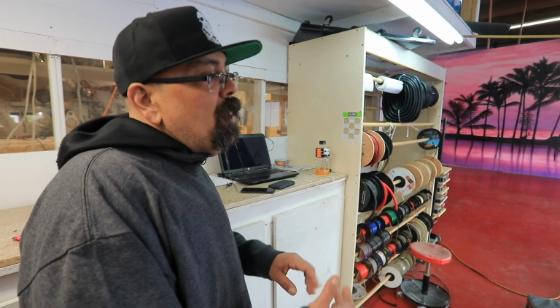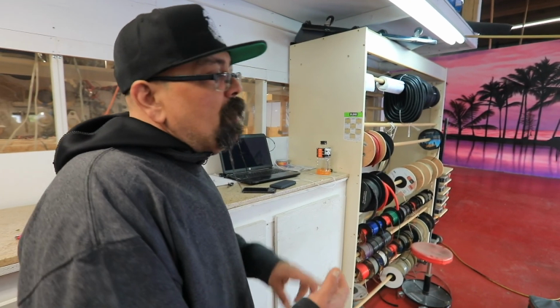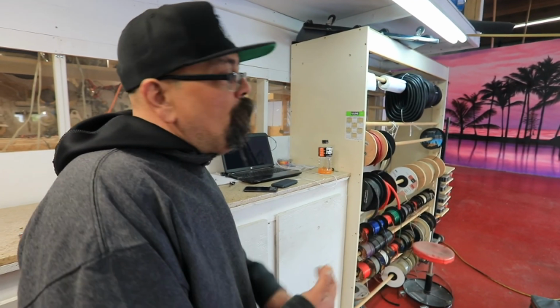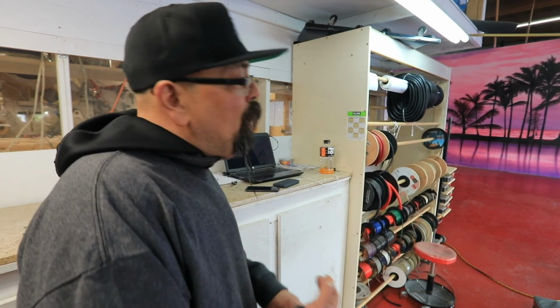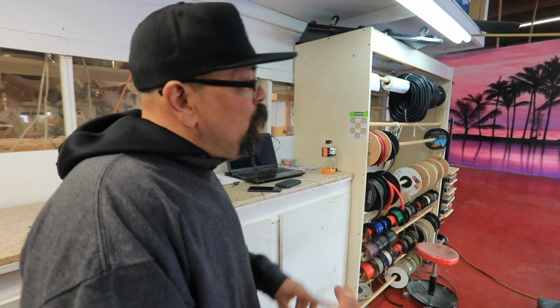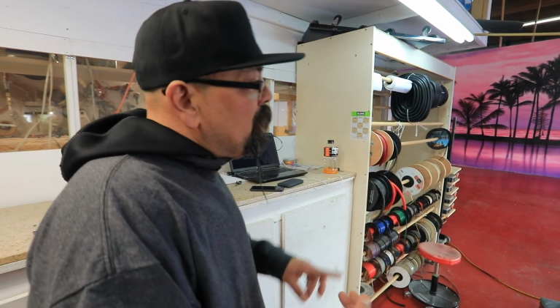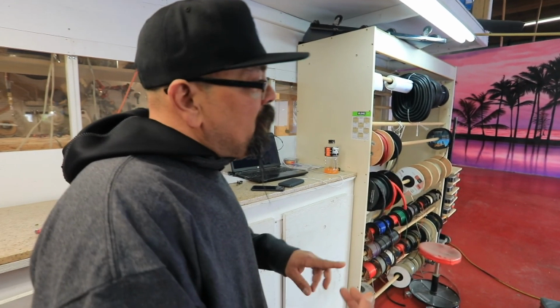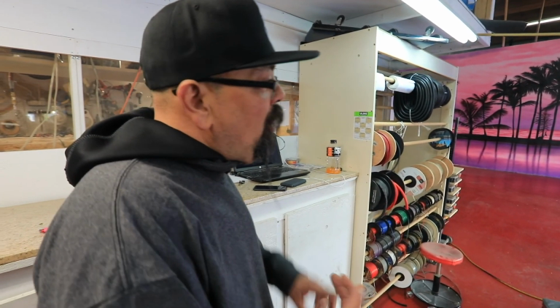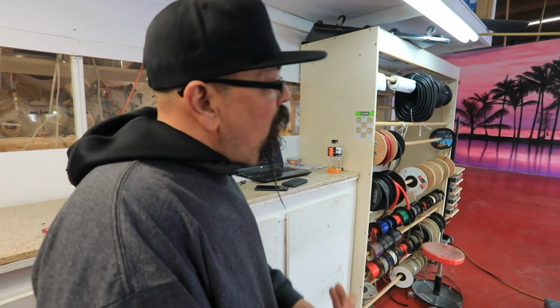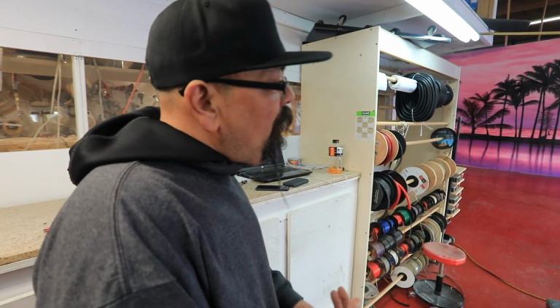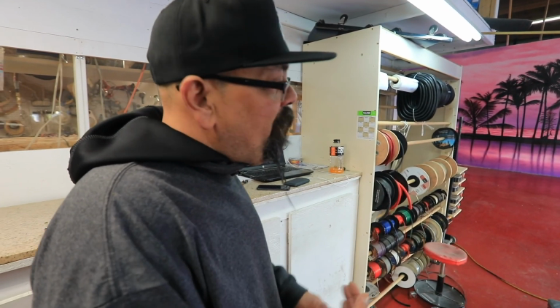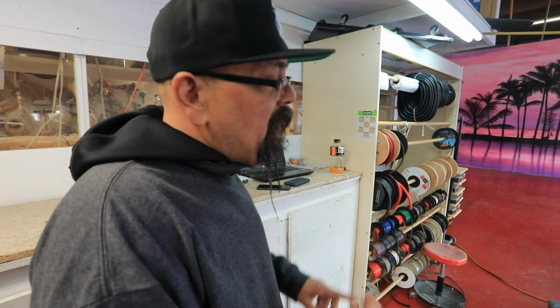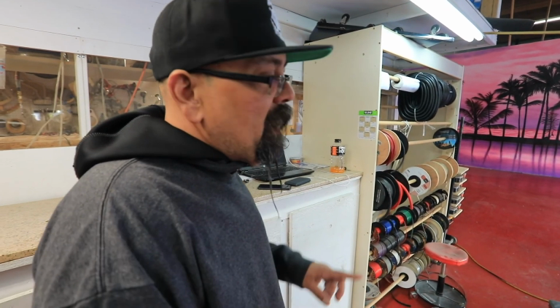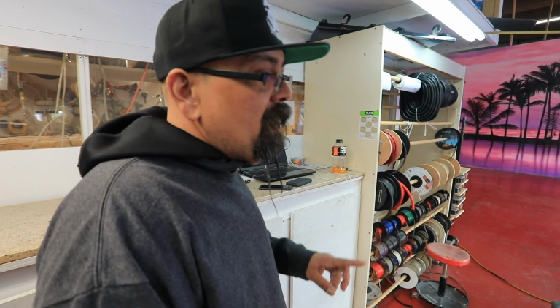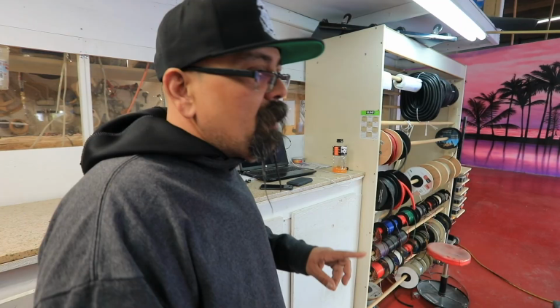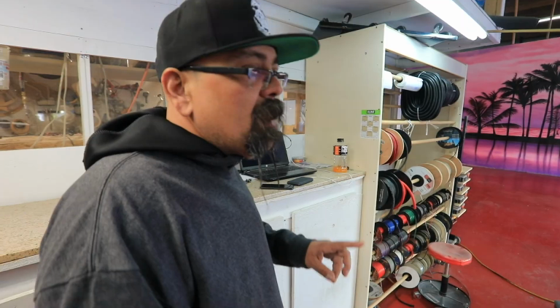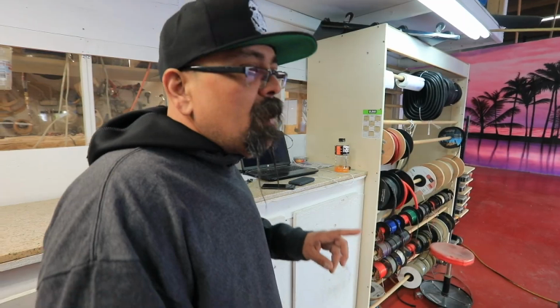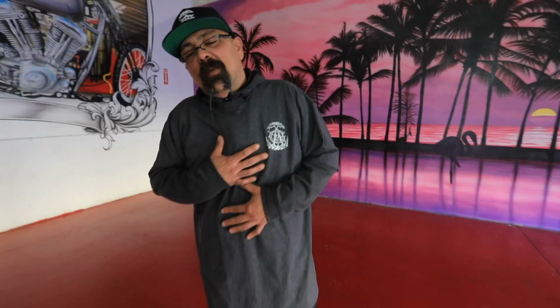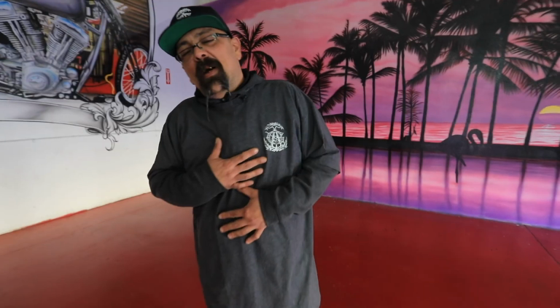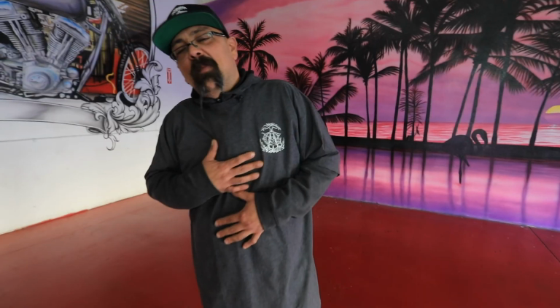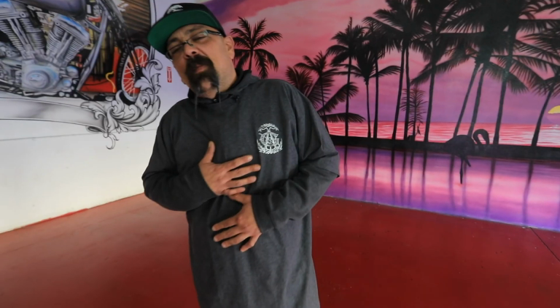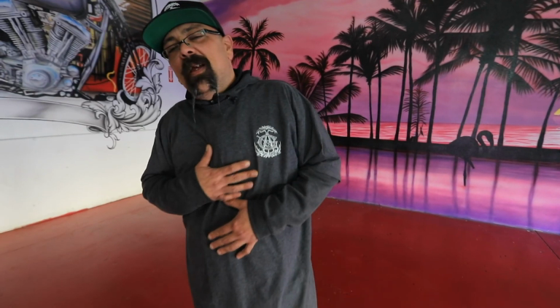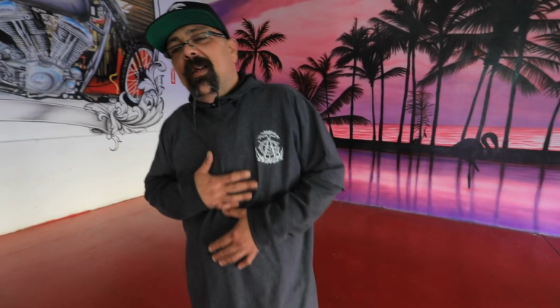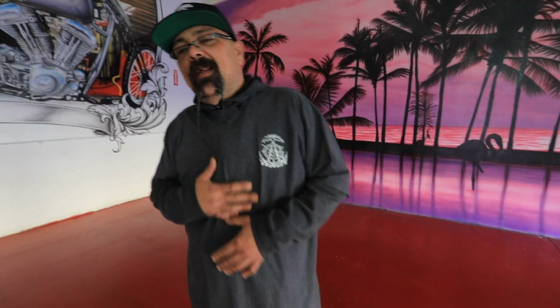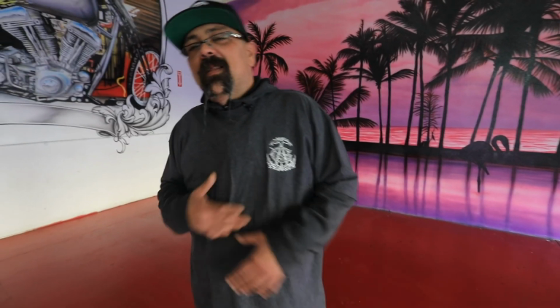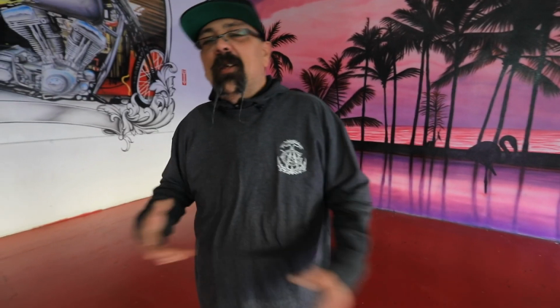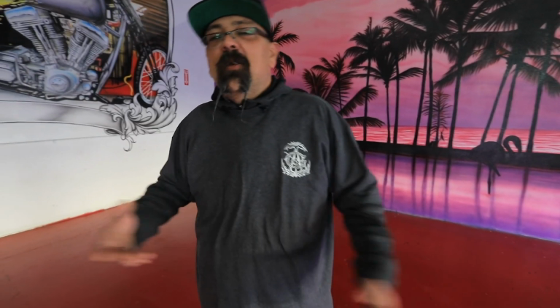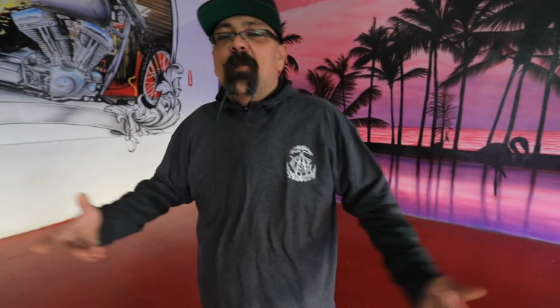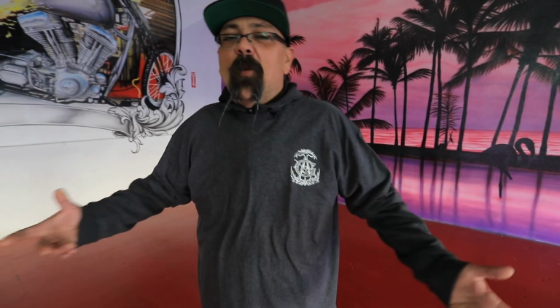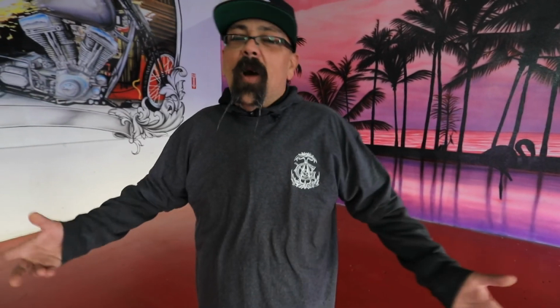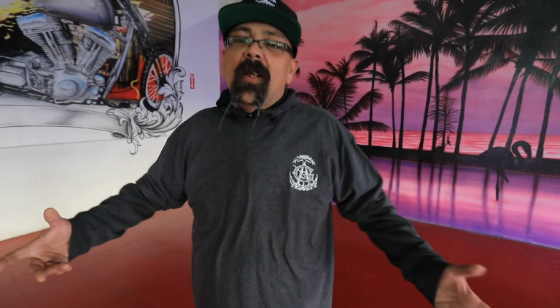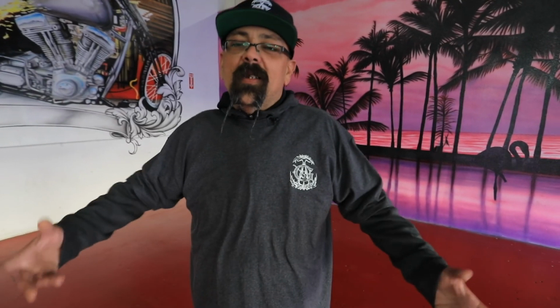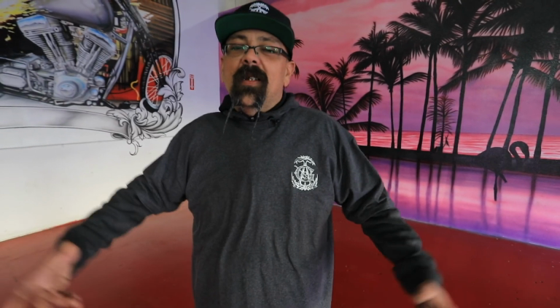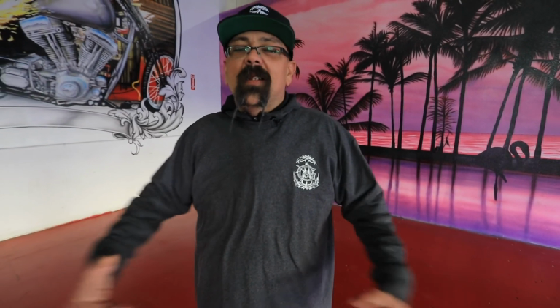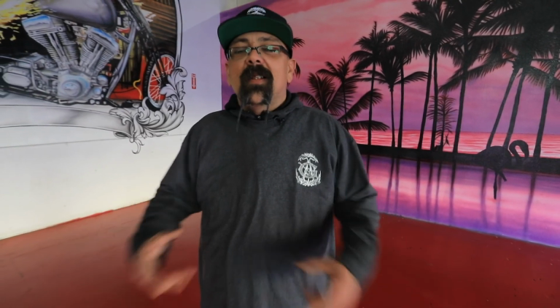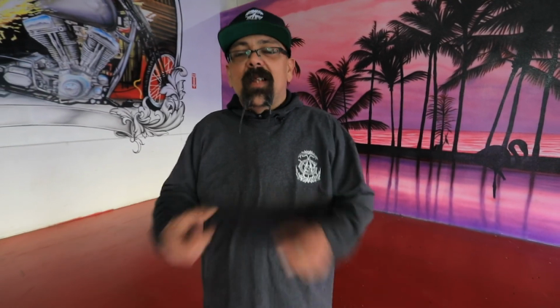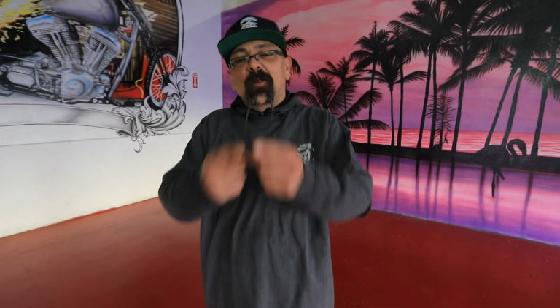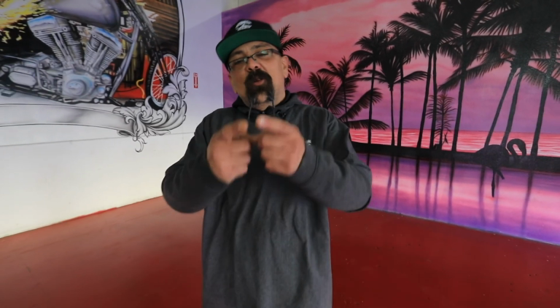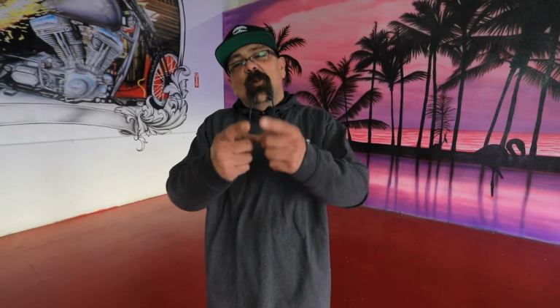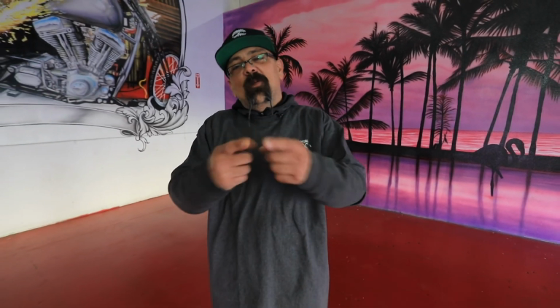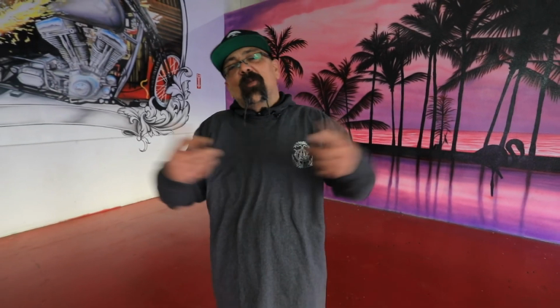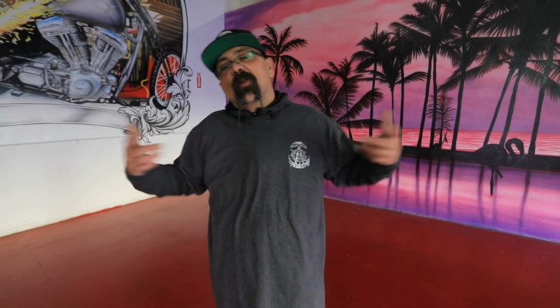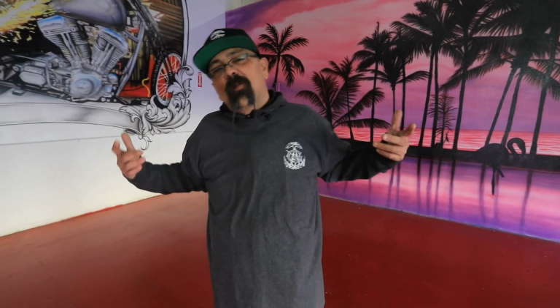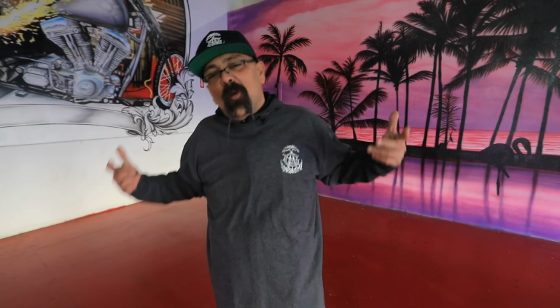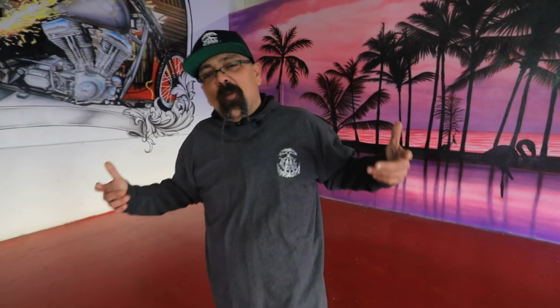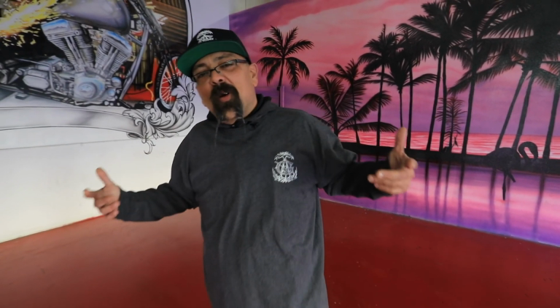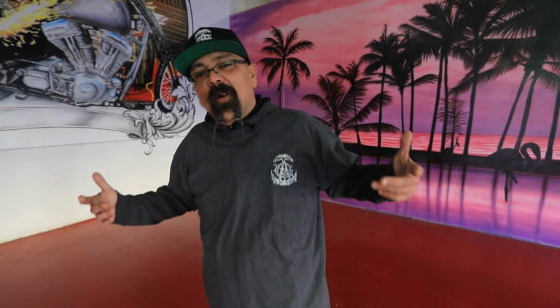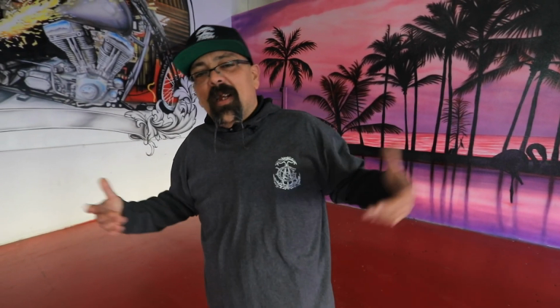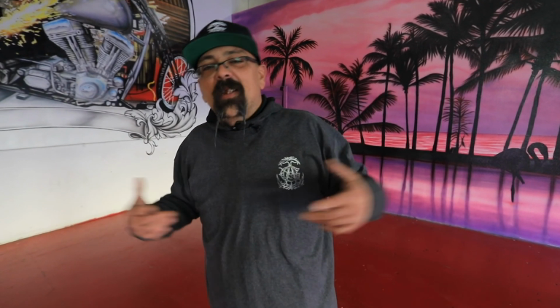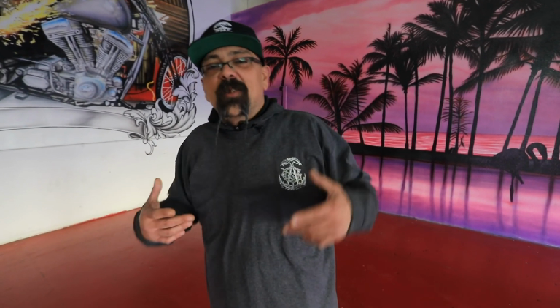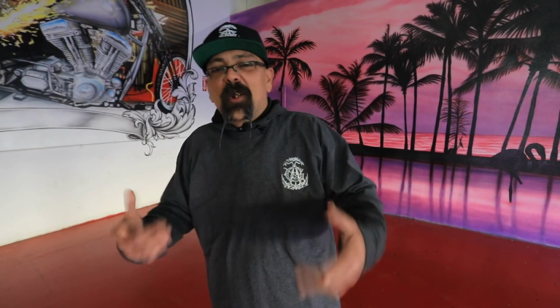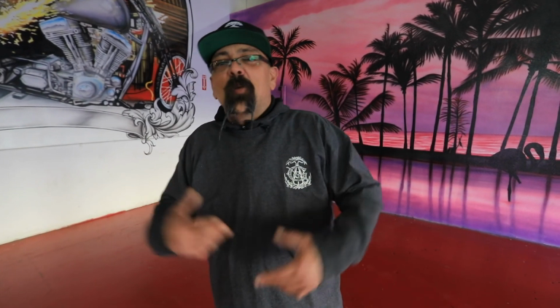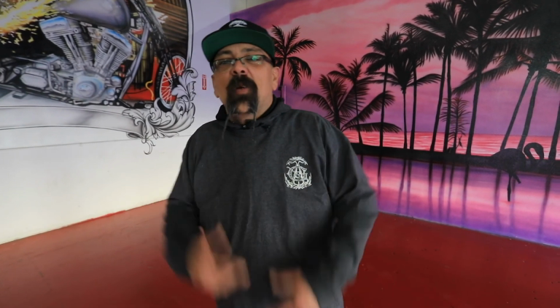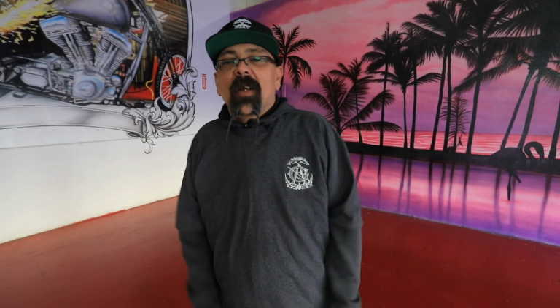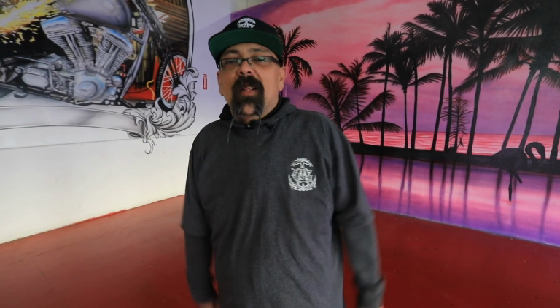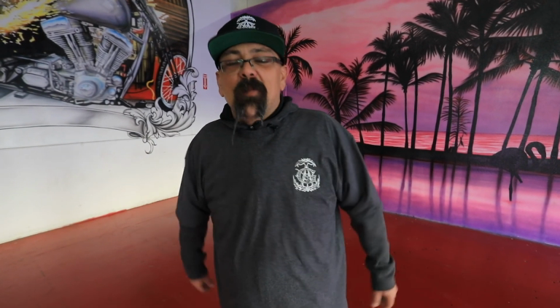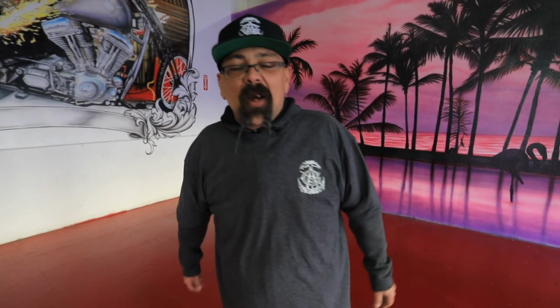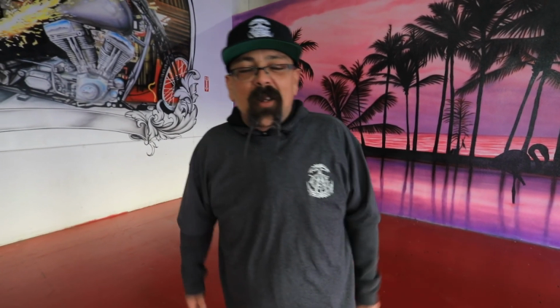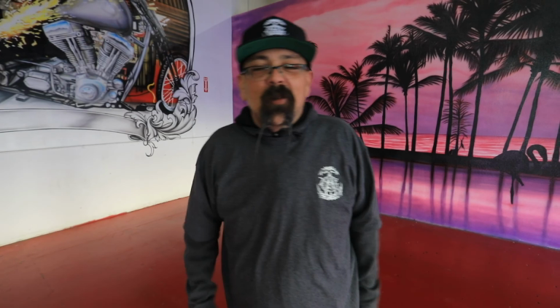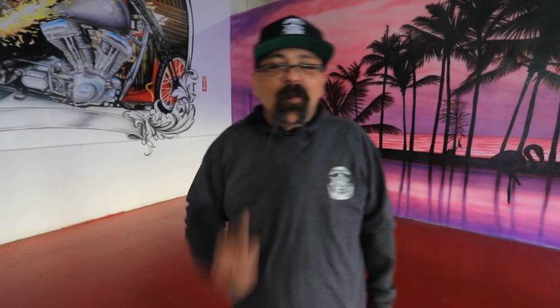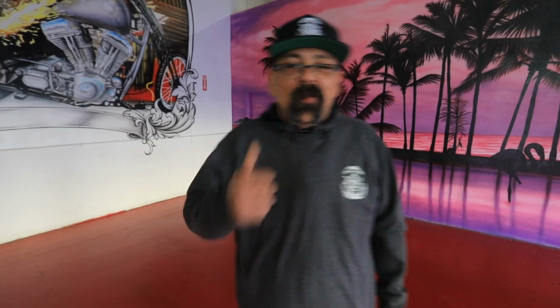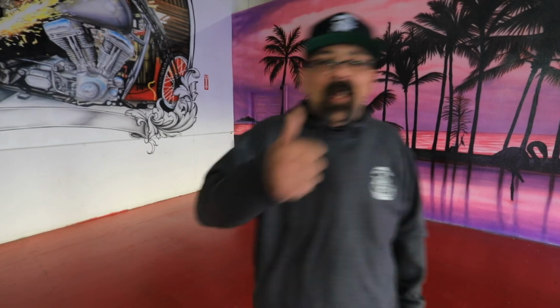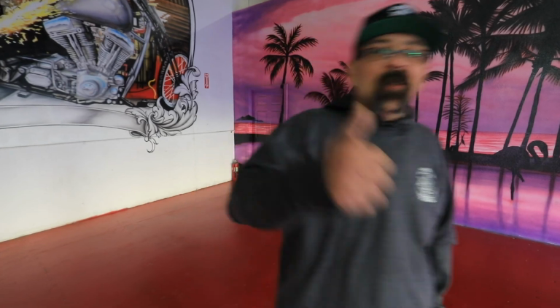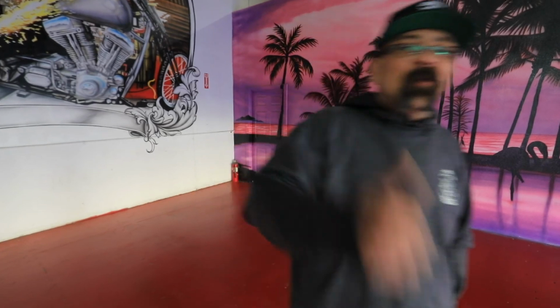All right, that's my shop. That's a little bit about me. Thank you for watching and stay tuned for some more work at Genuine Custom Audio. Thank you.